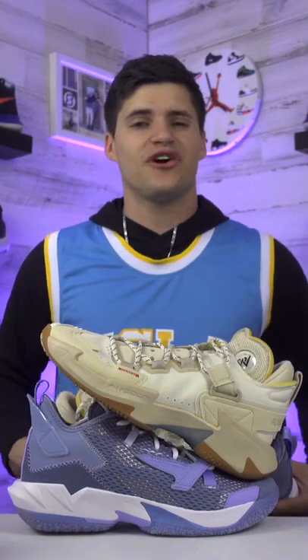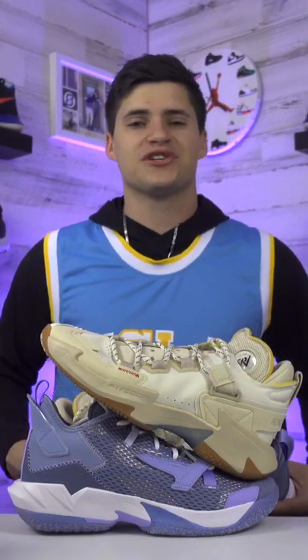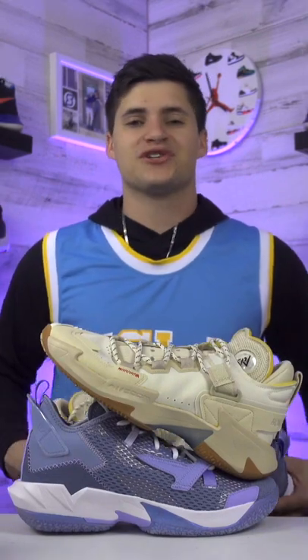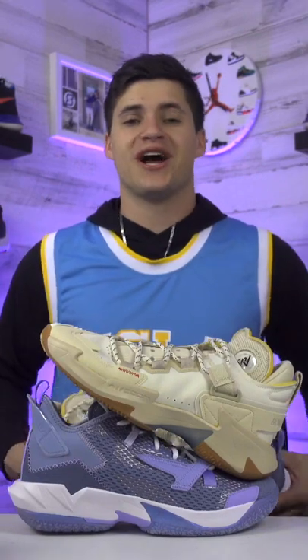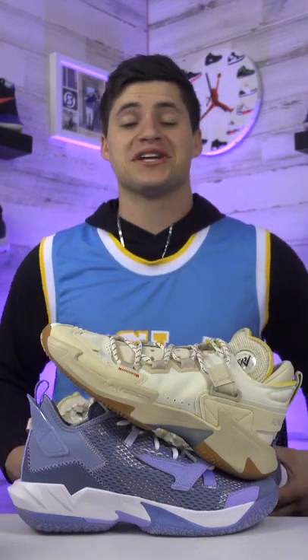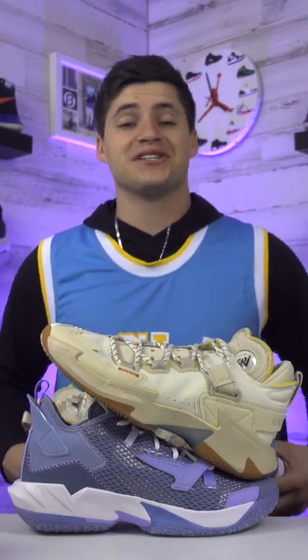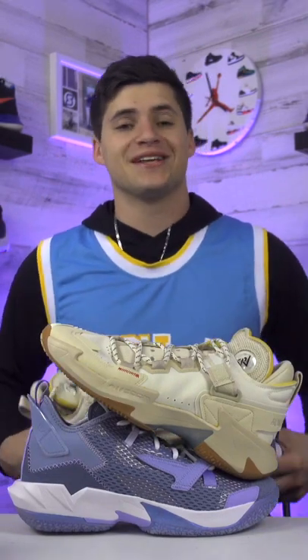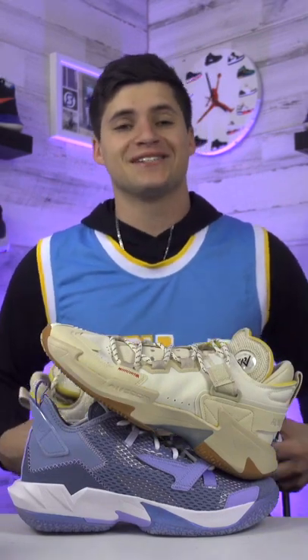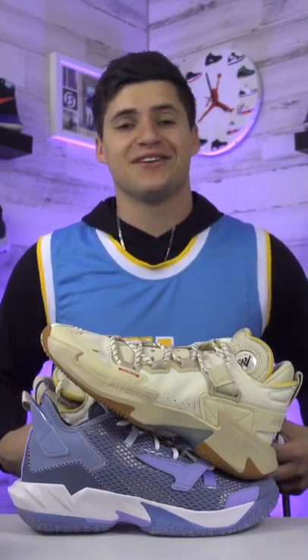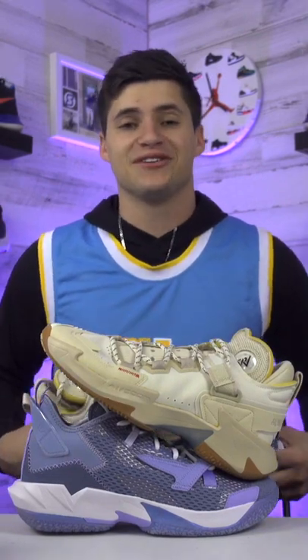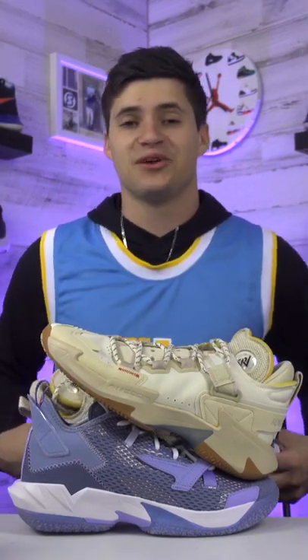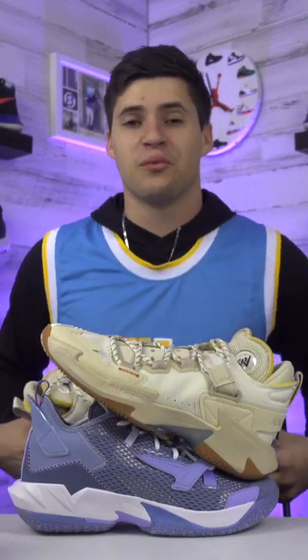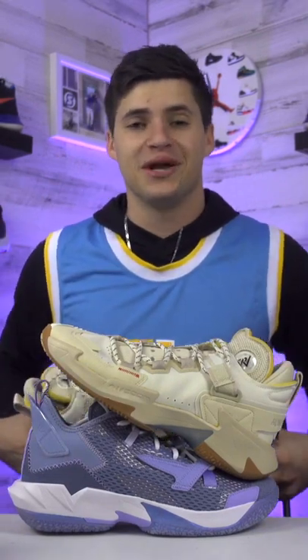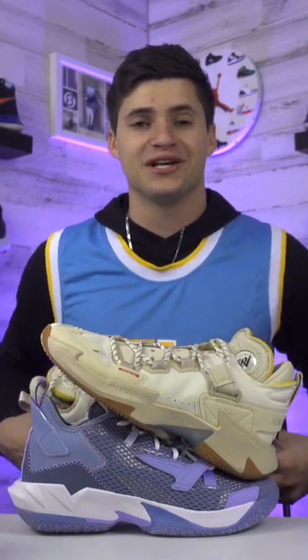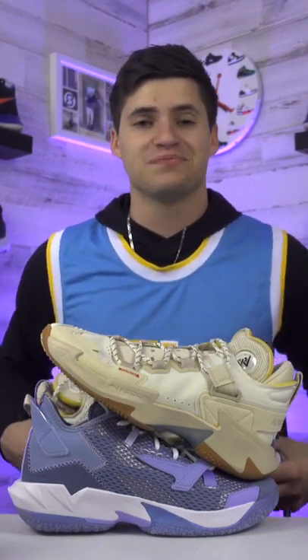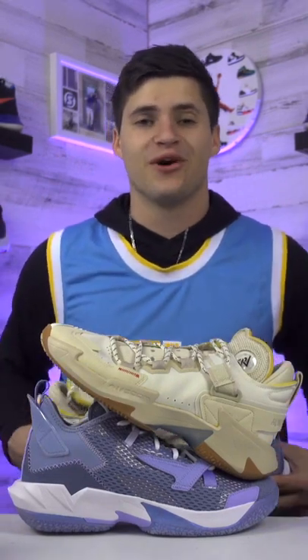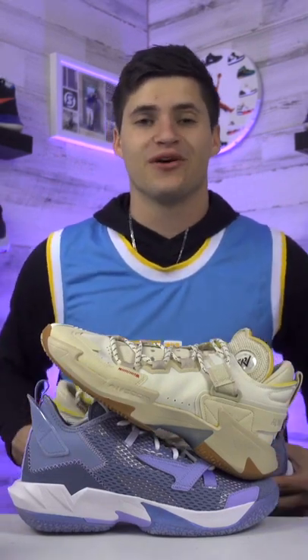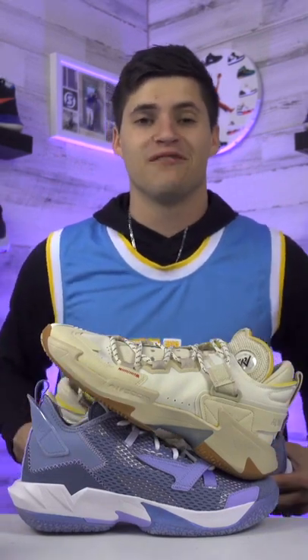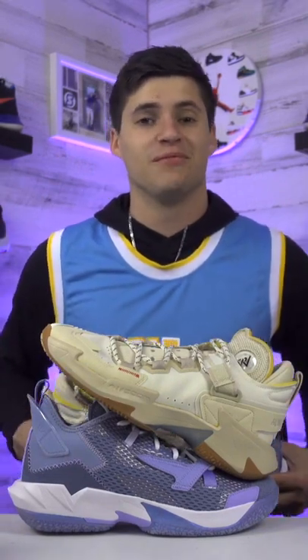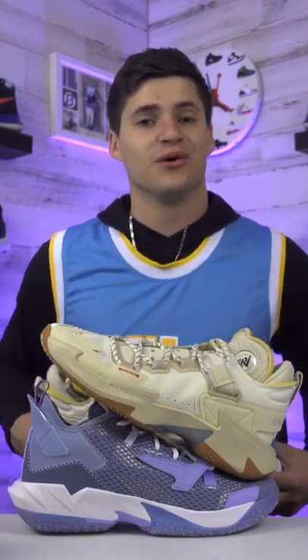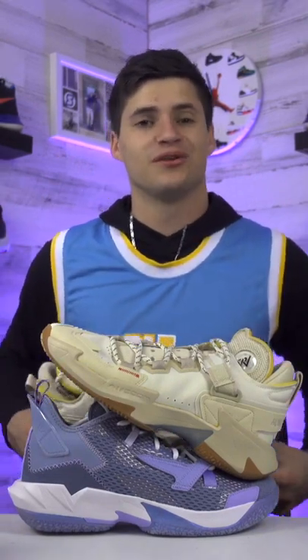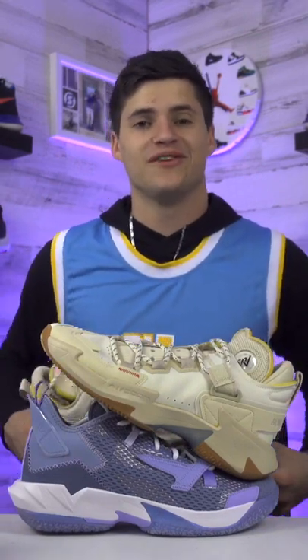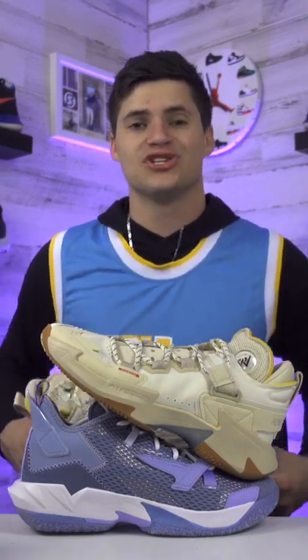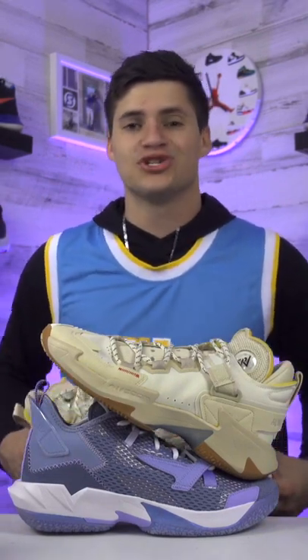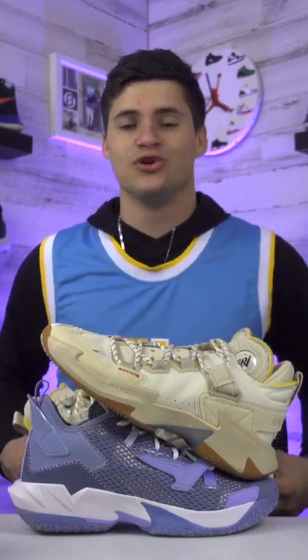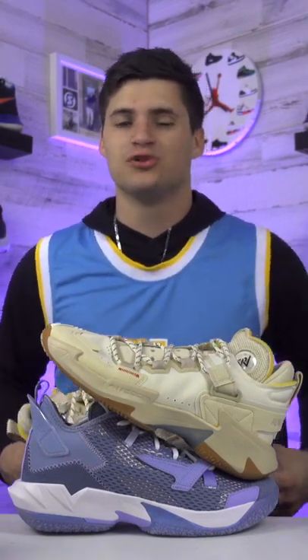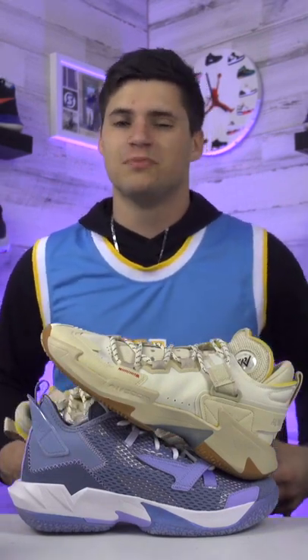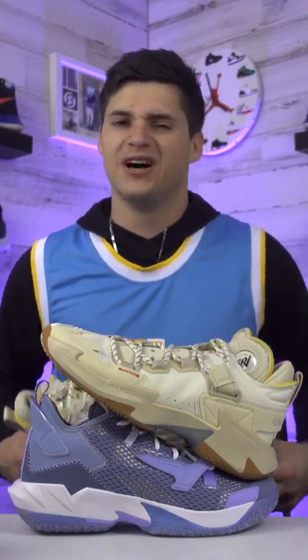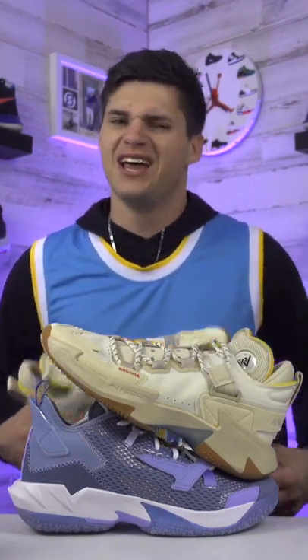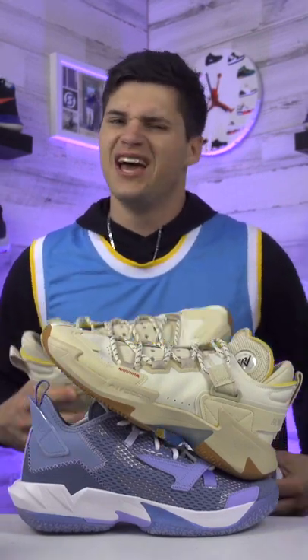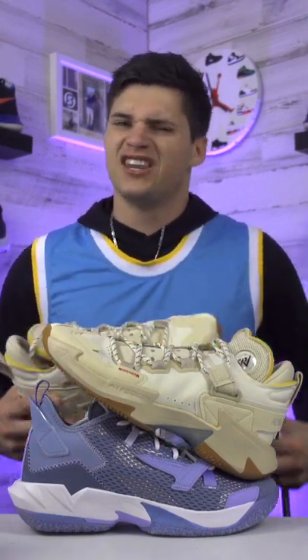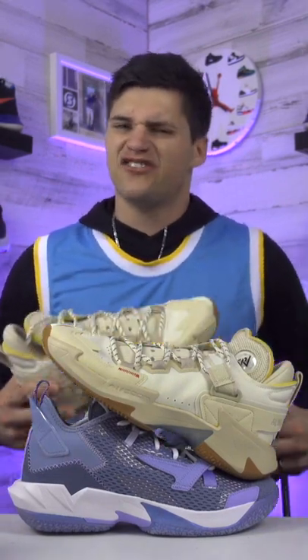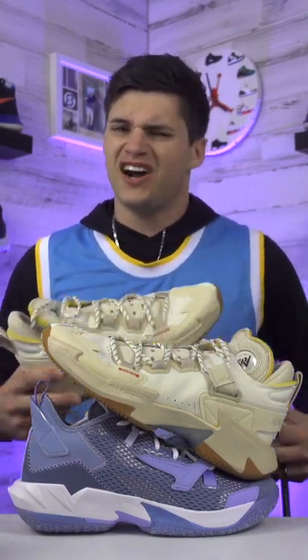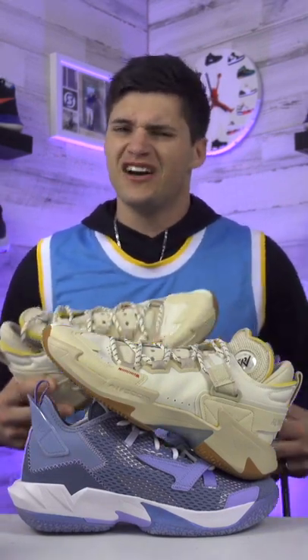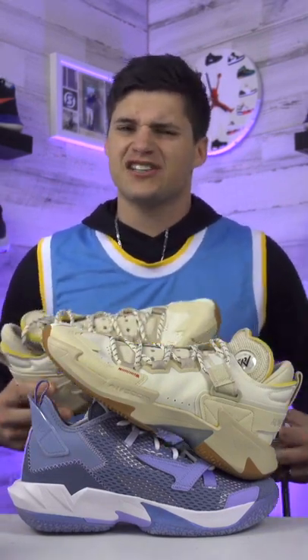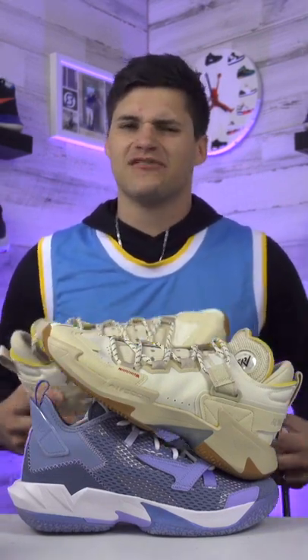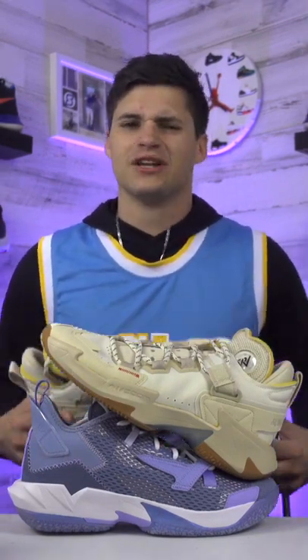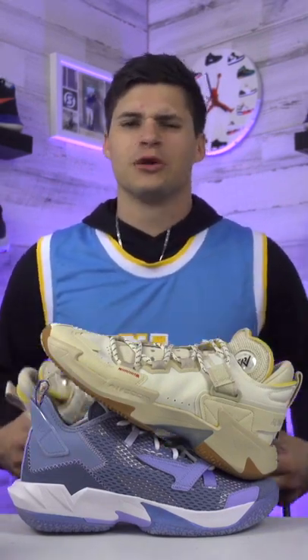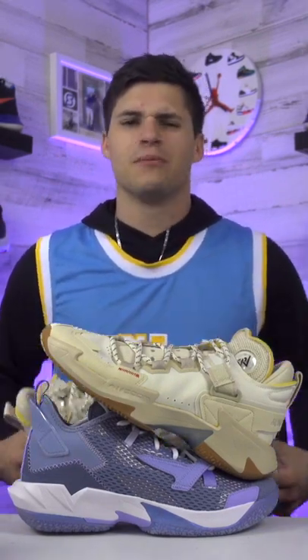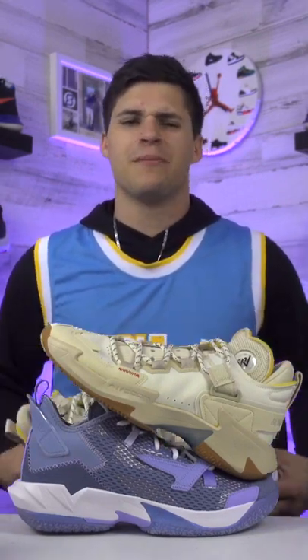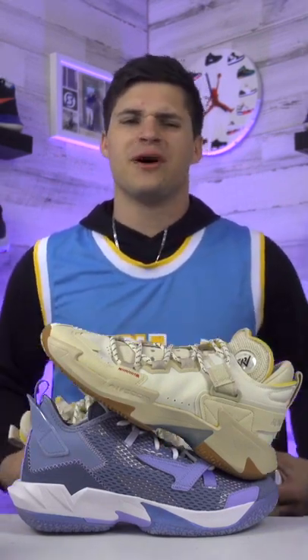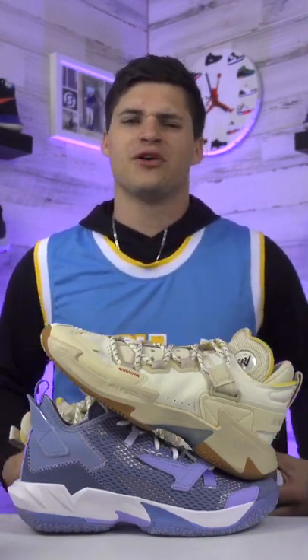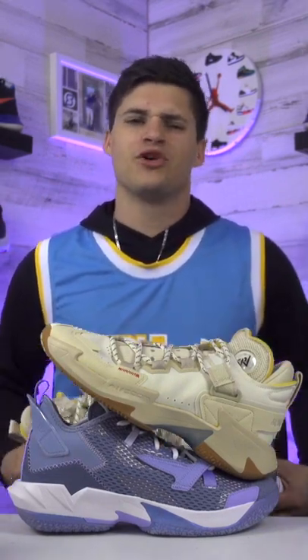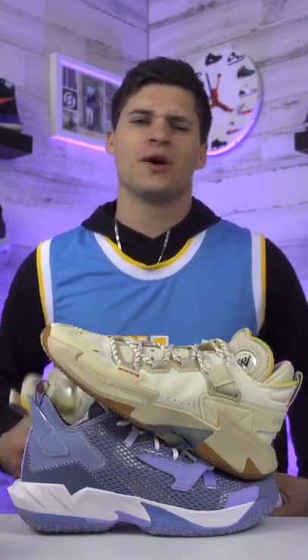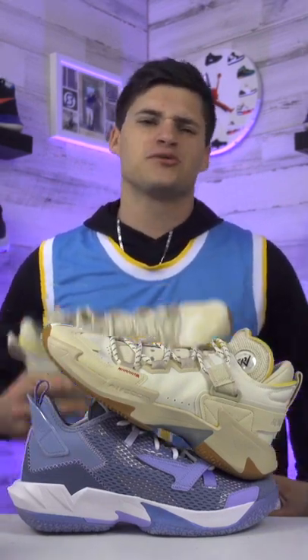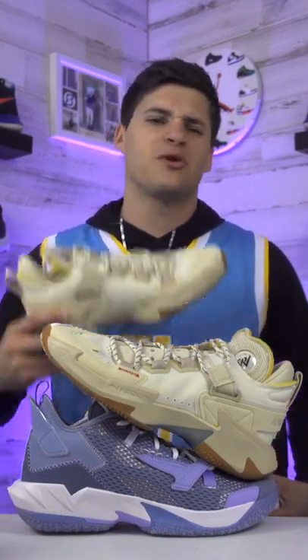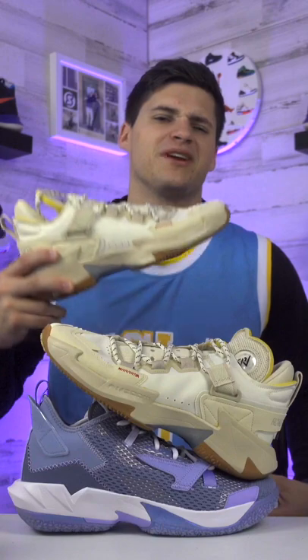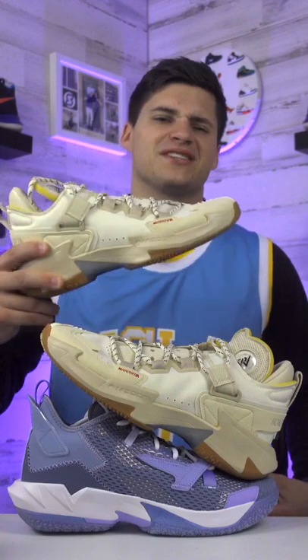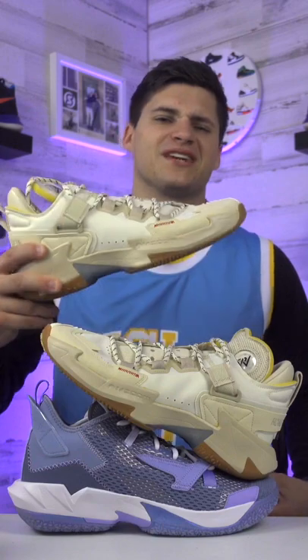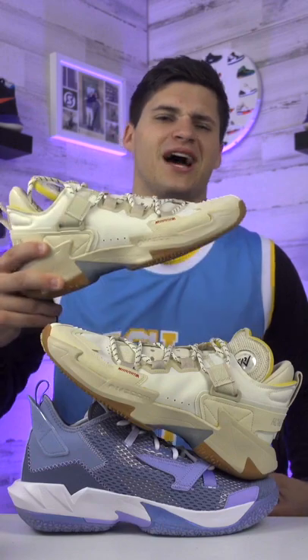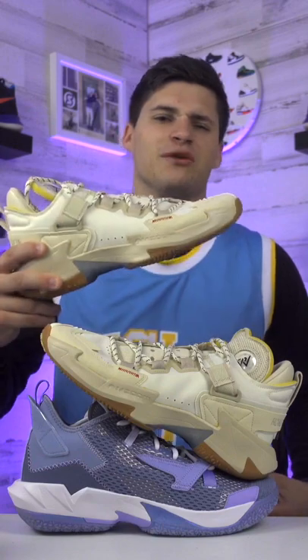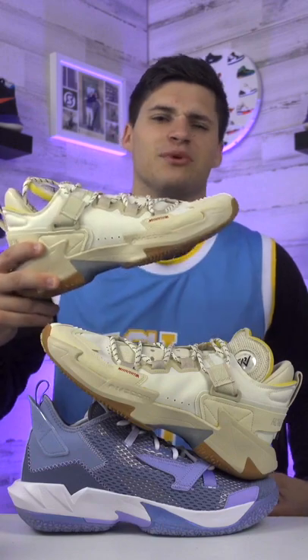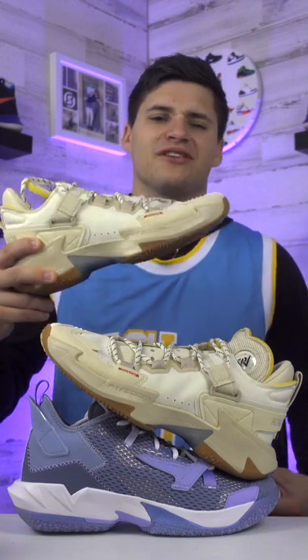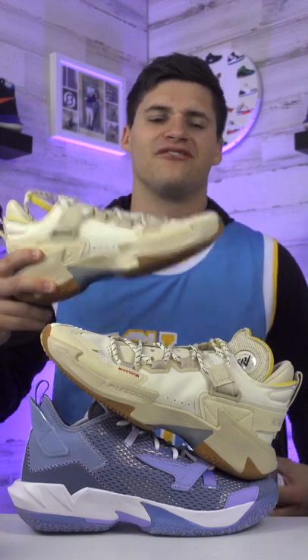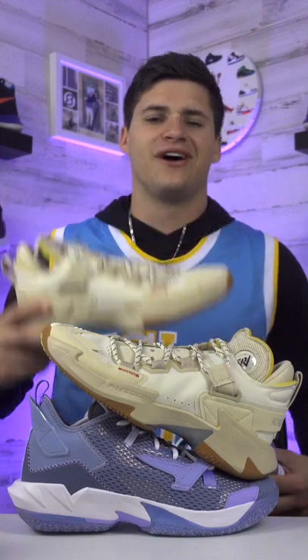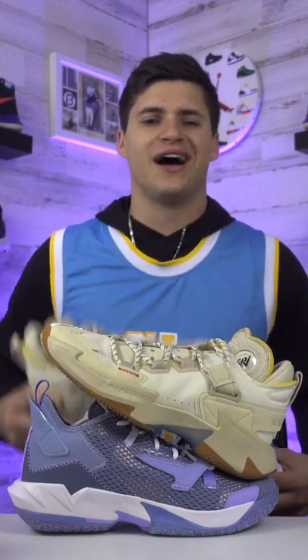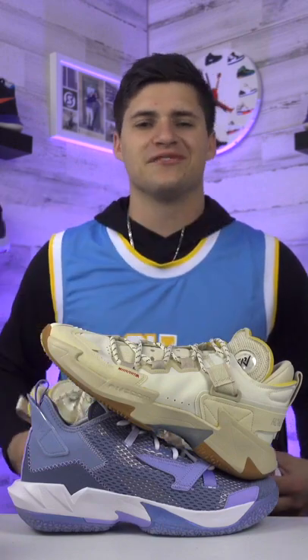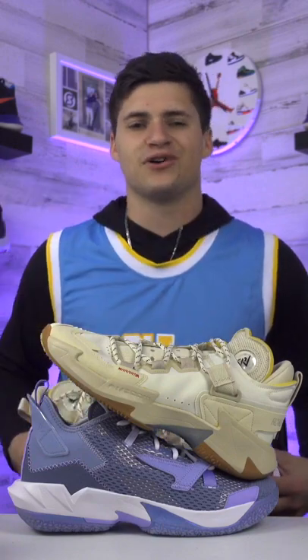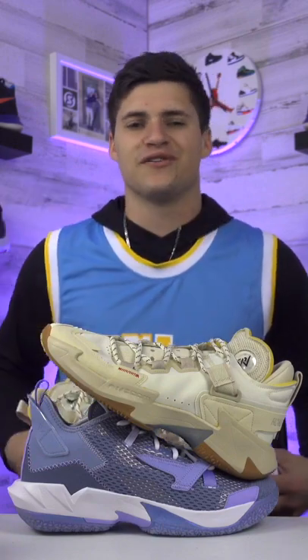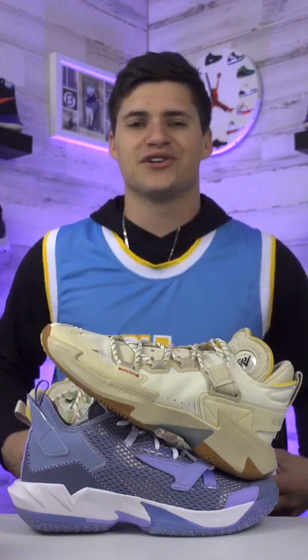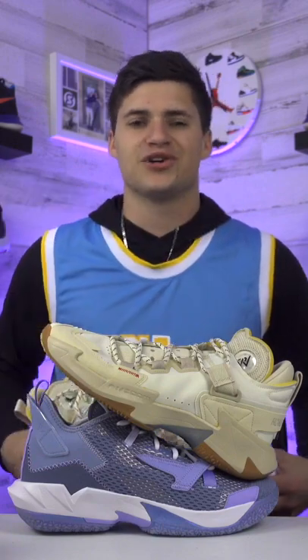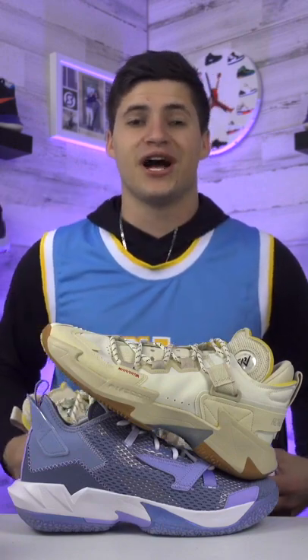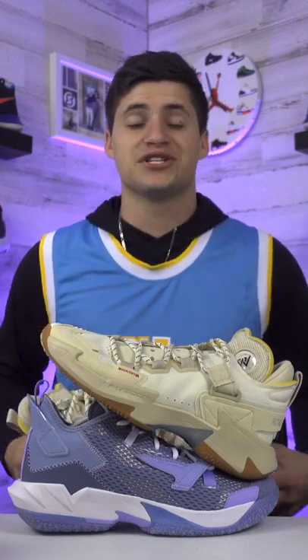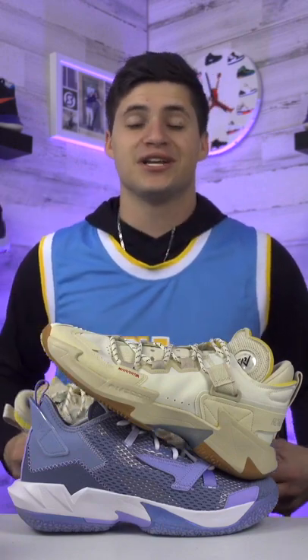As far as traction, that's definitely the weakest part of both of these shoes, but the fives have a little bit better grip, so I'm going to side with the fives on the traction.